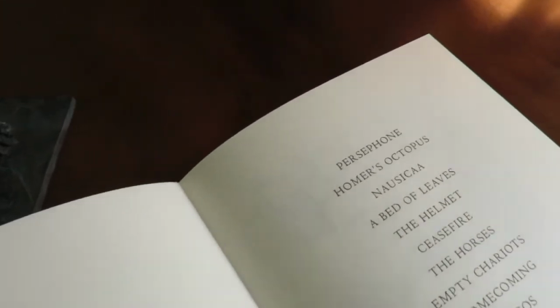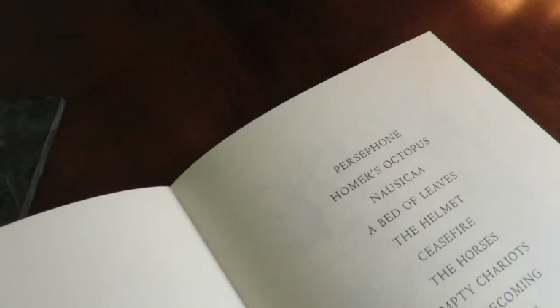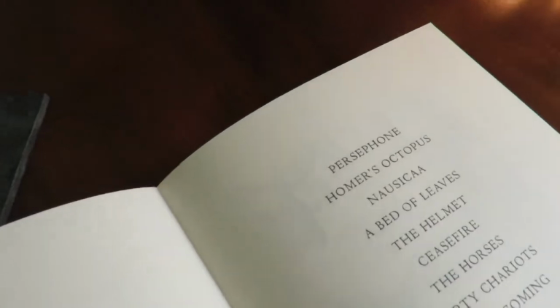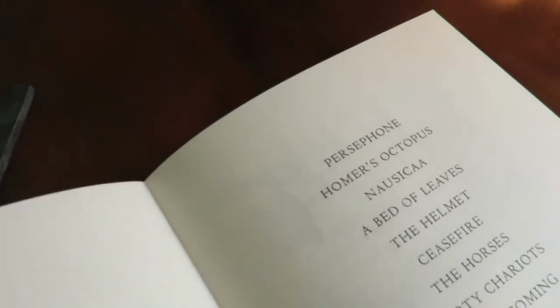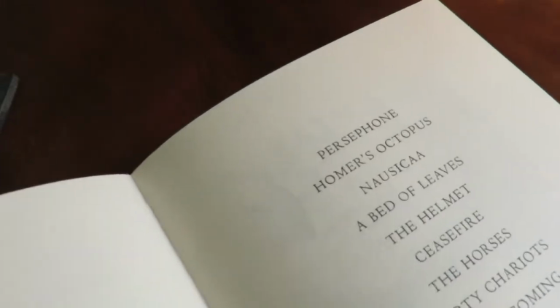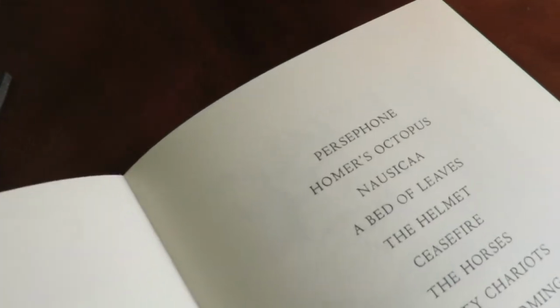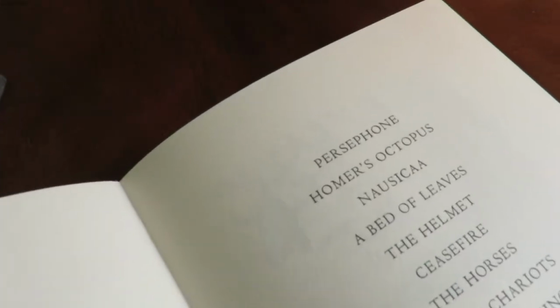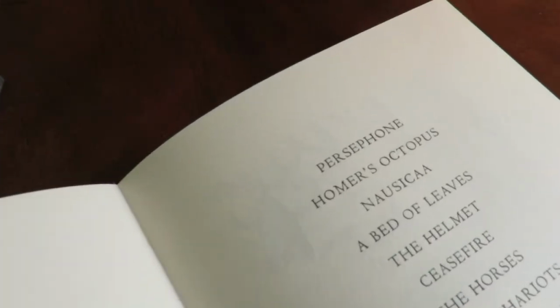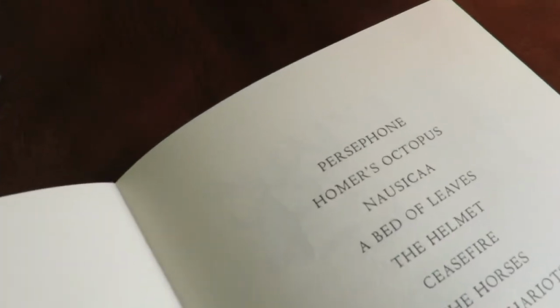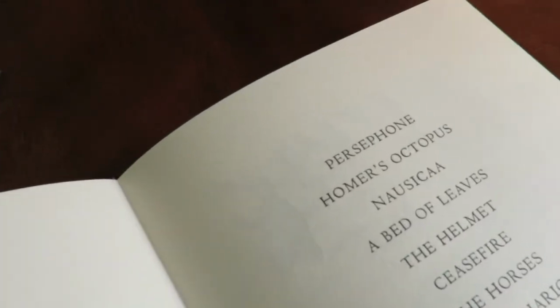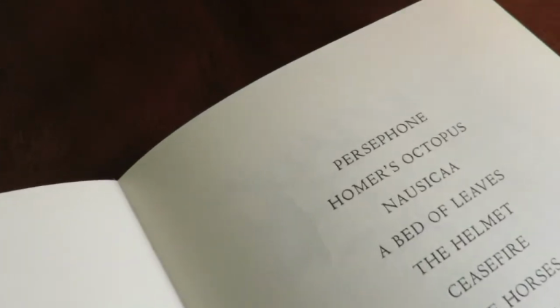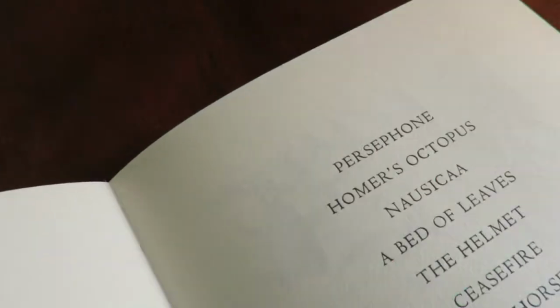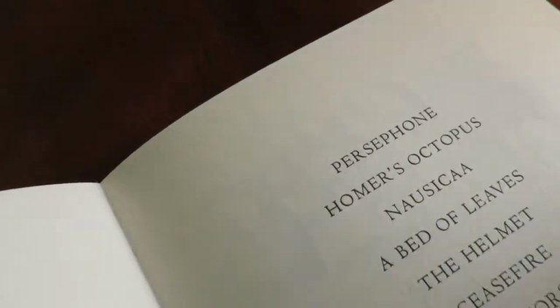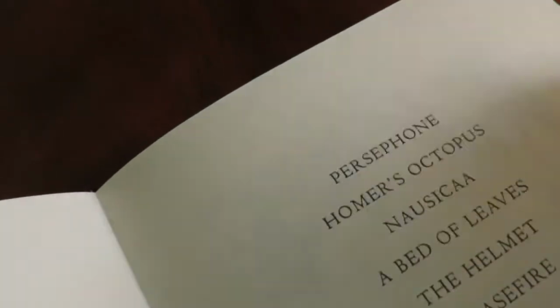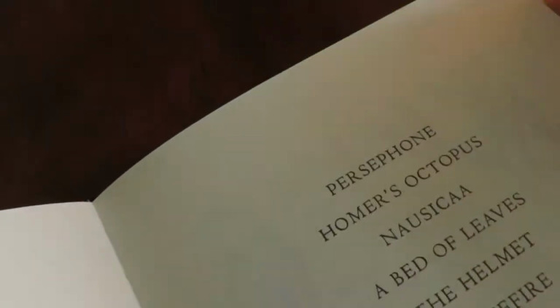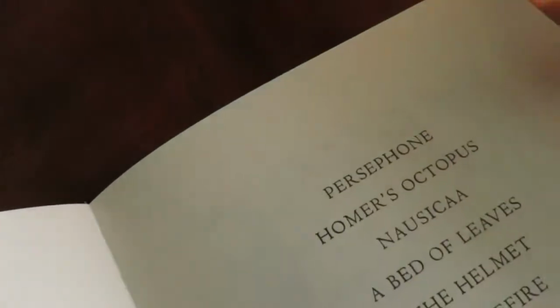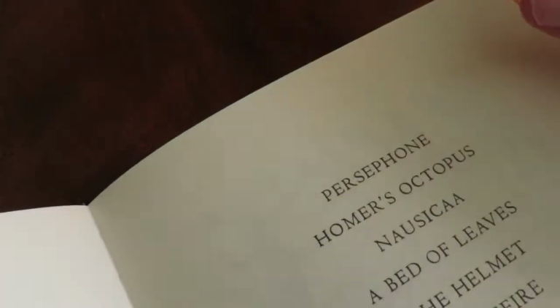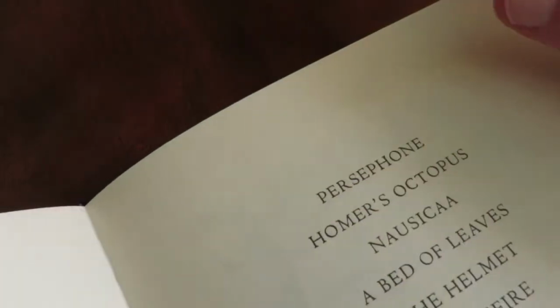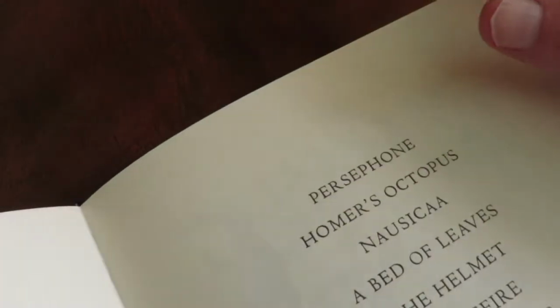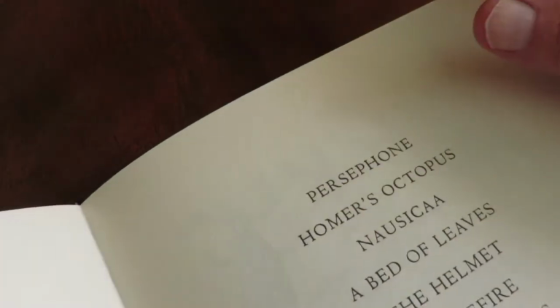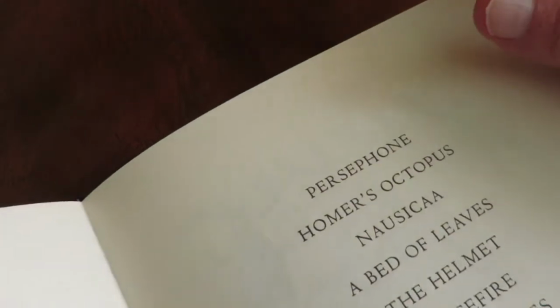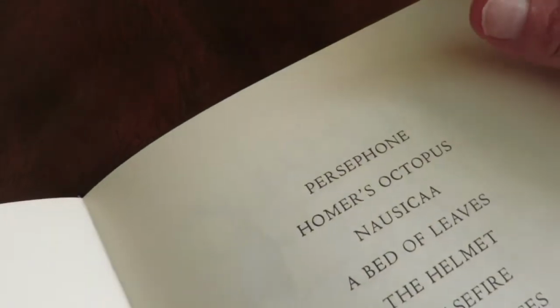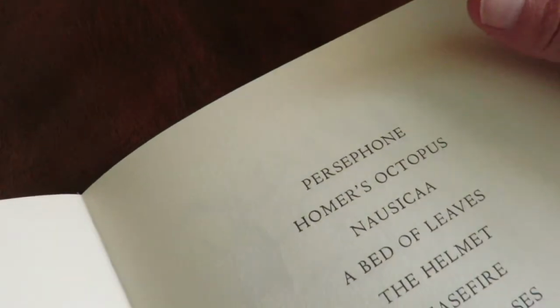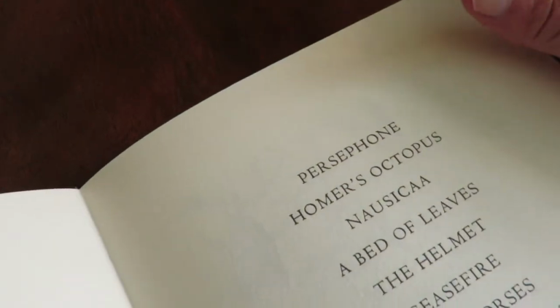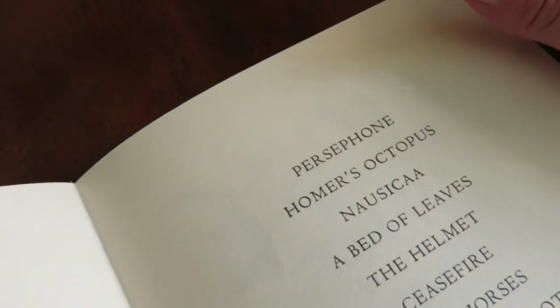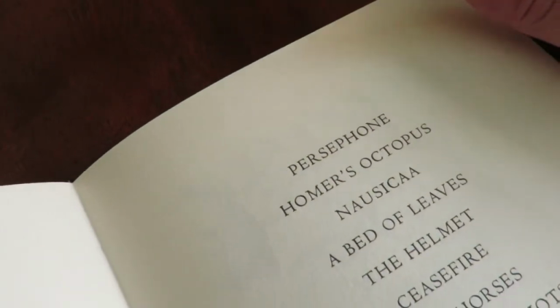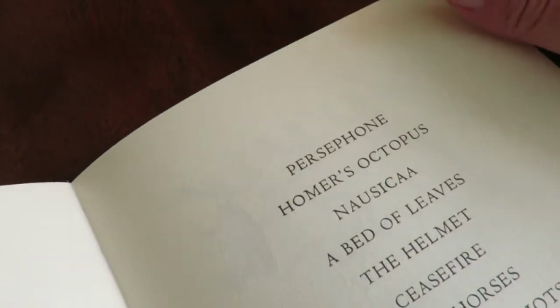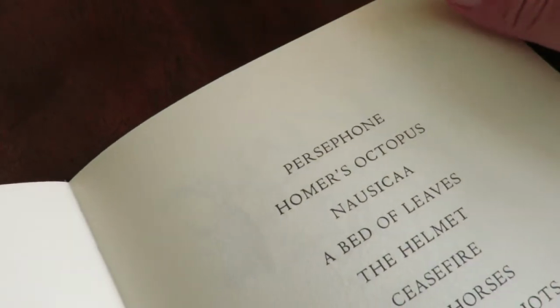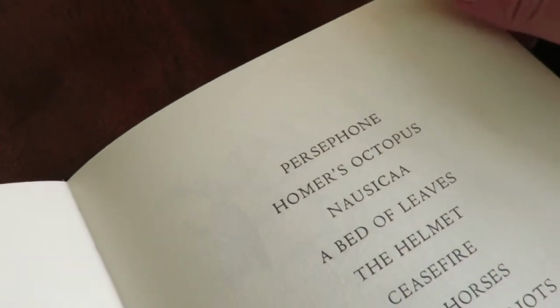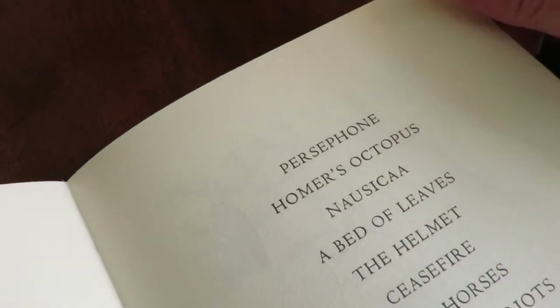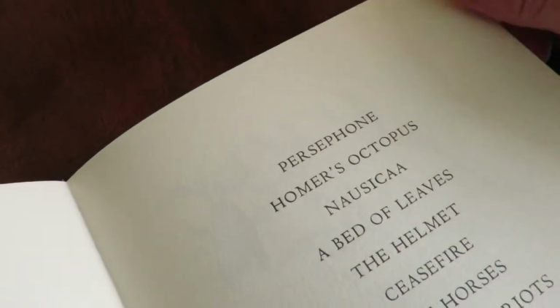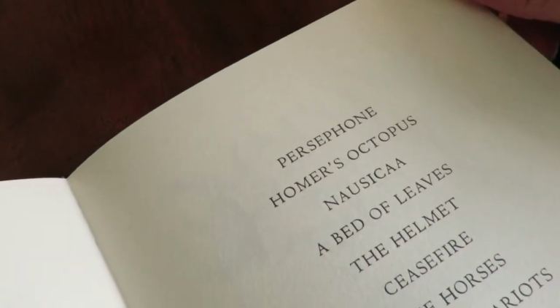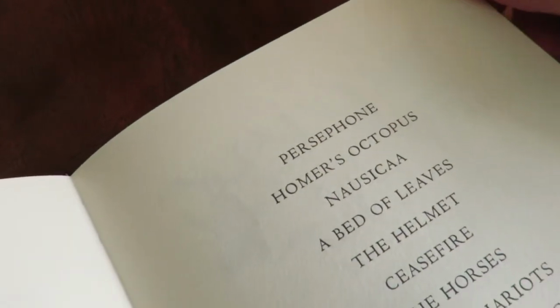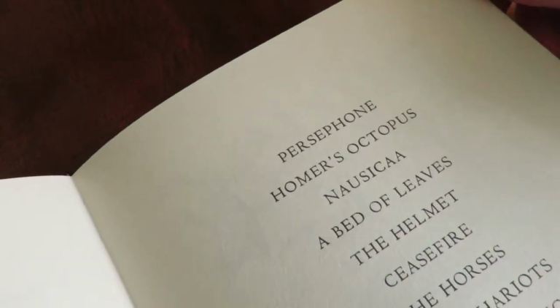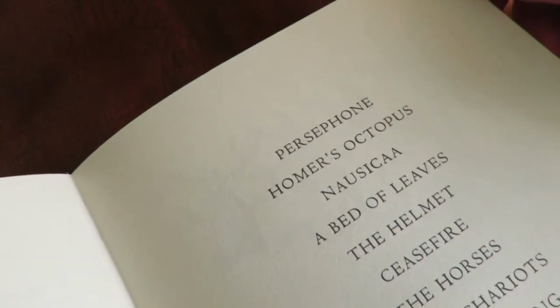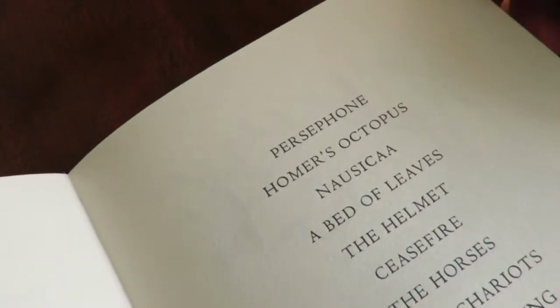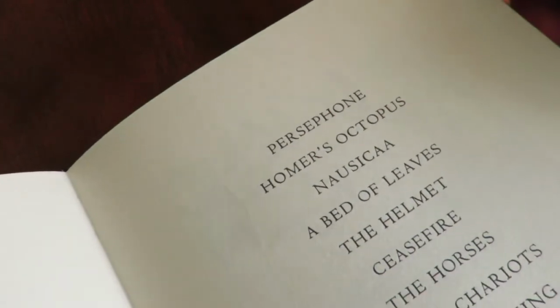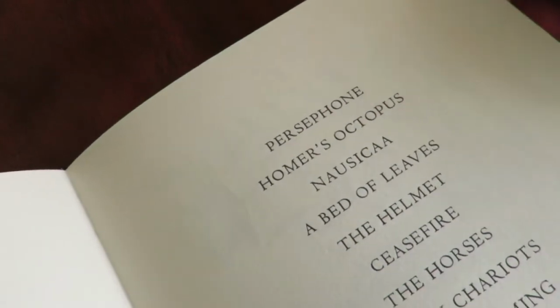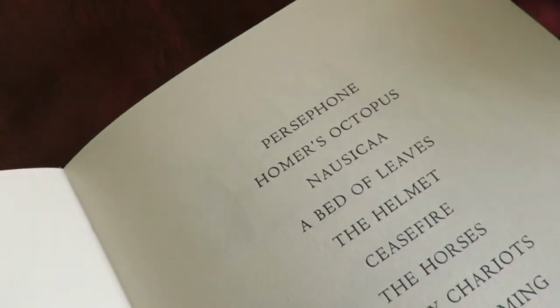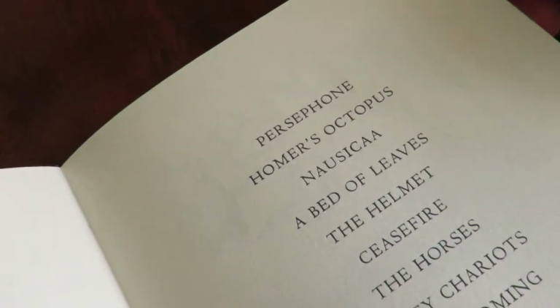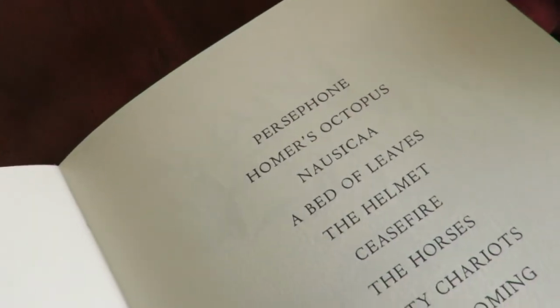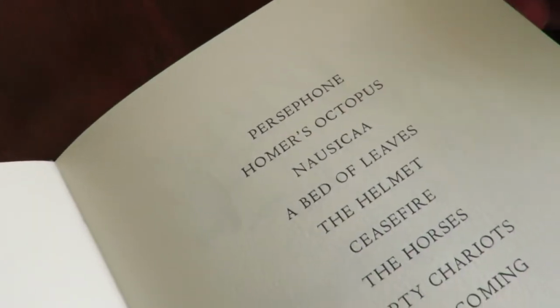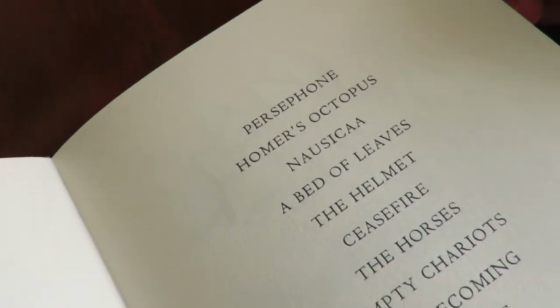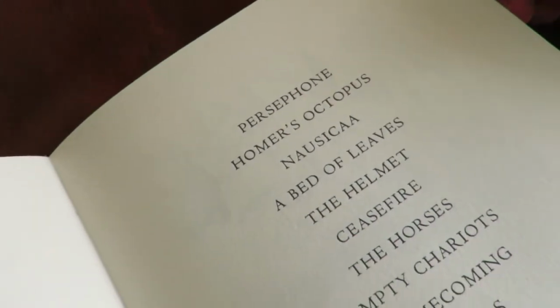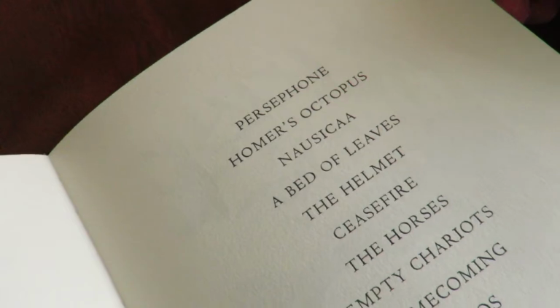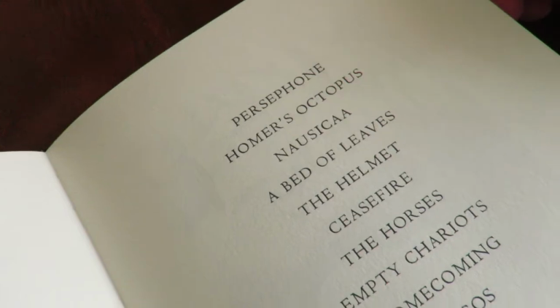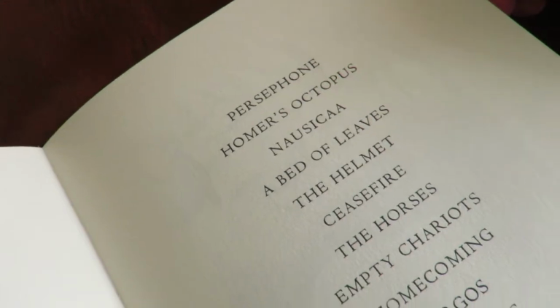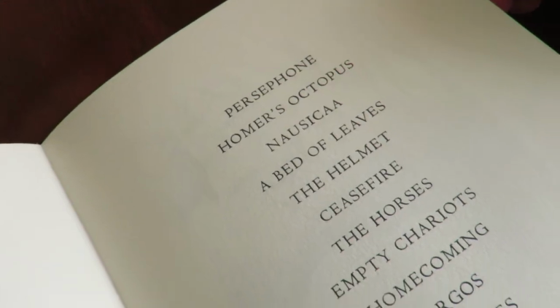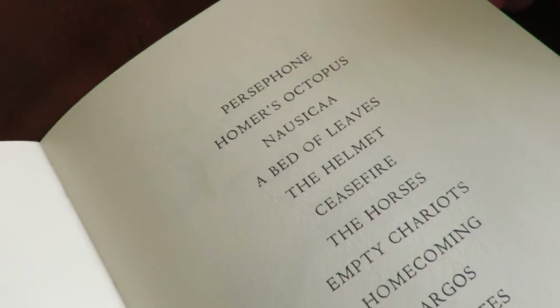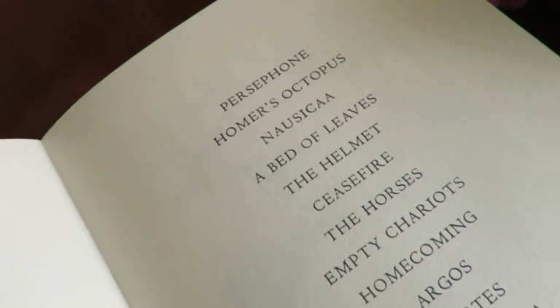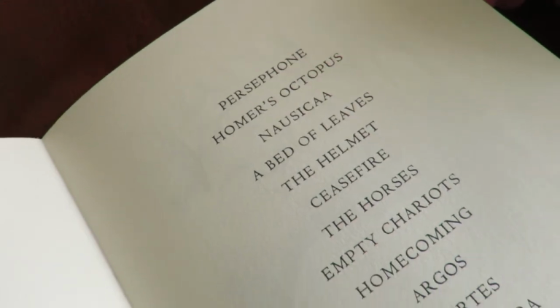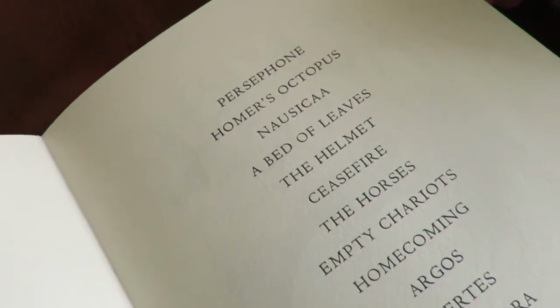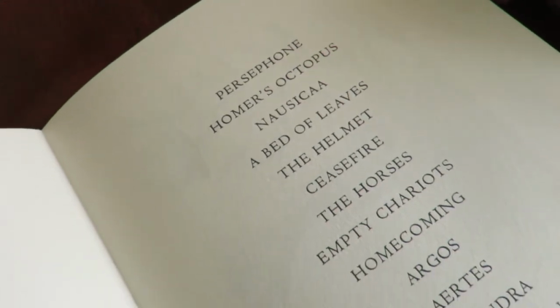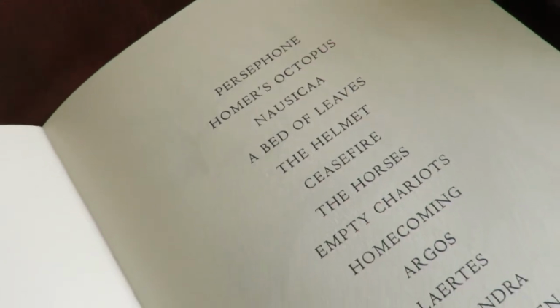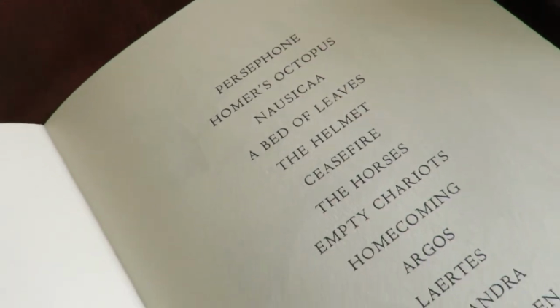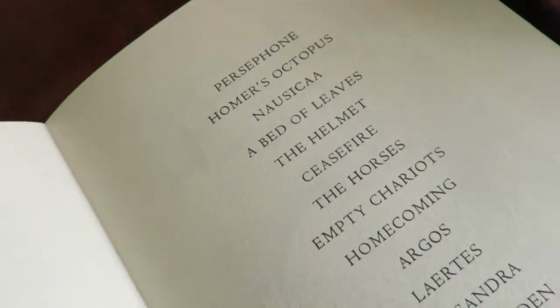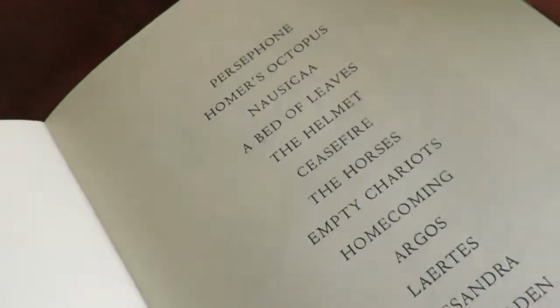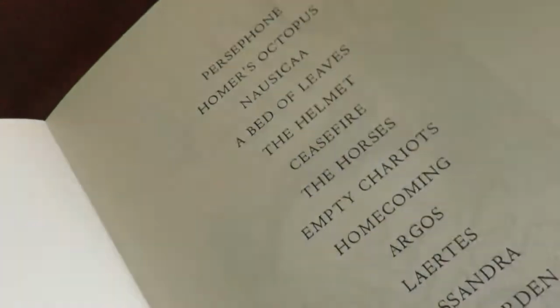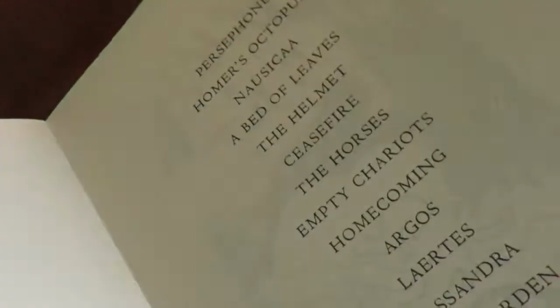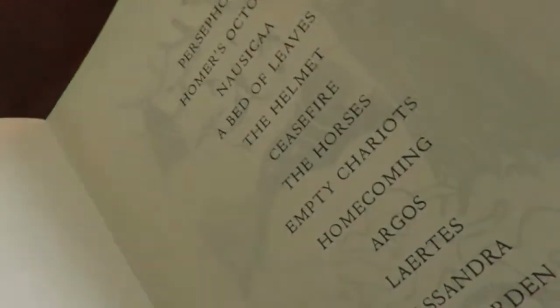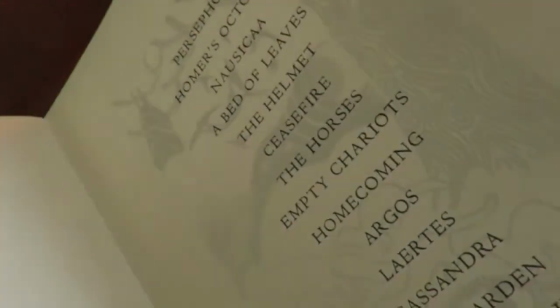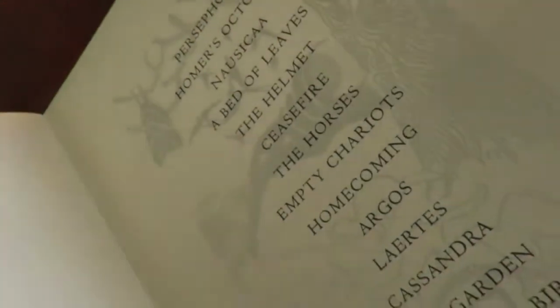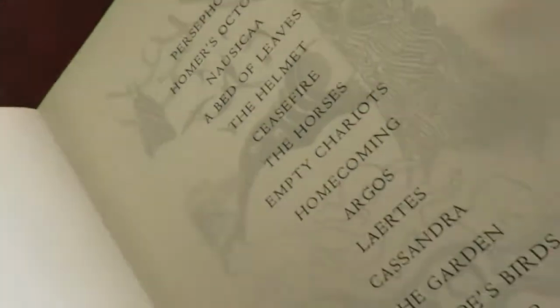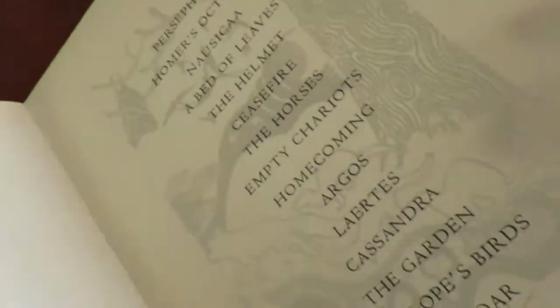15 poems, two of which haven't been published before. That's Cassandra and Penelope's Birds.